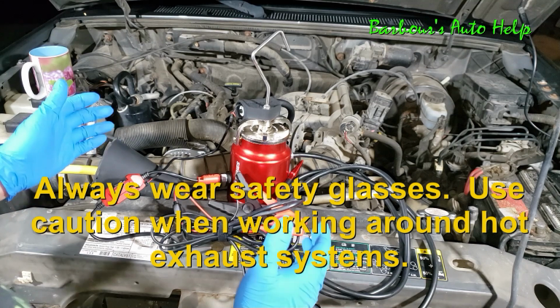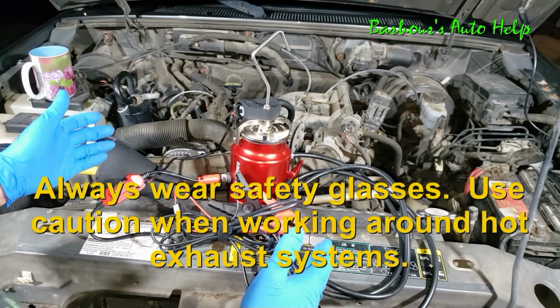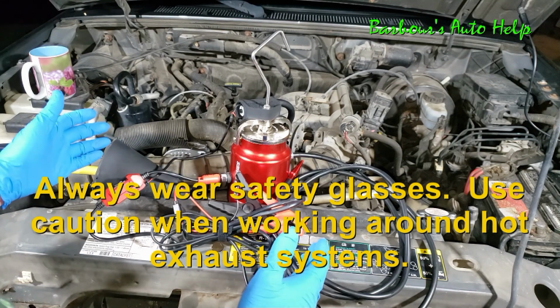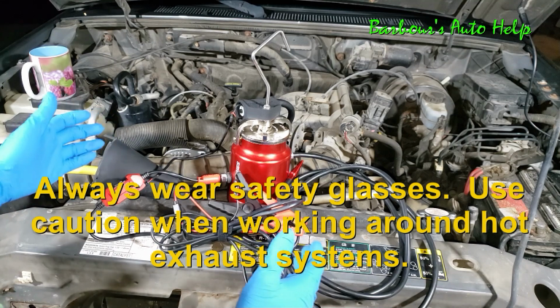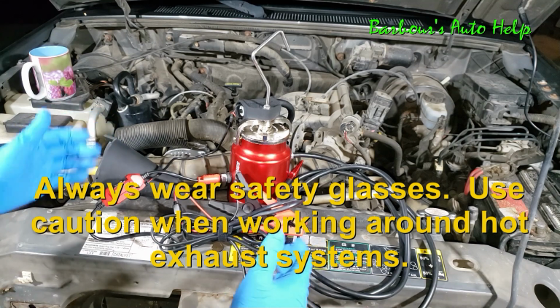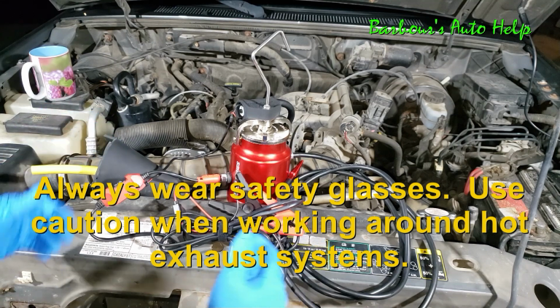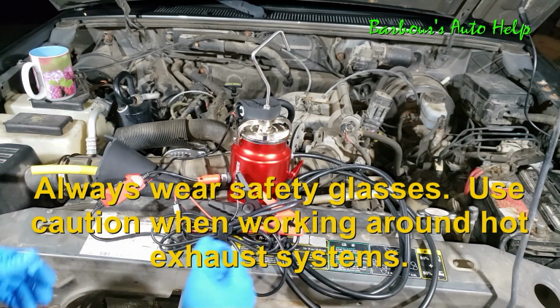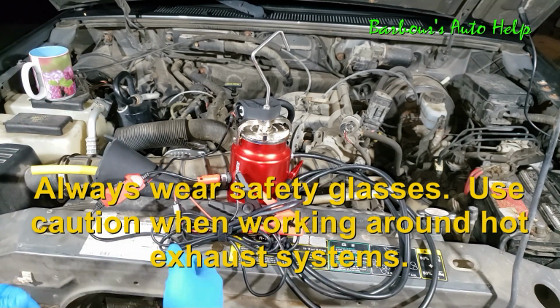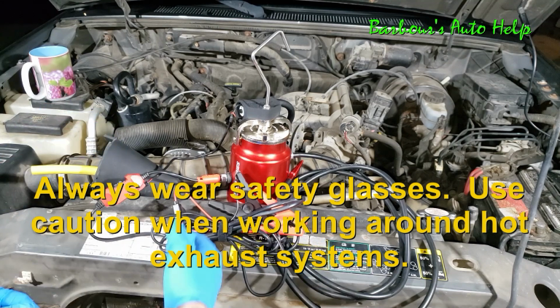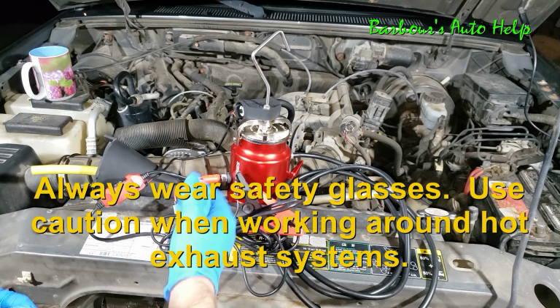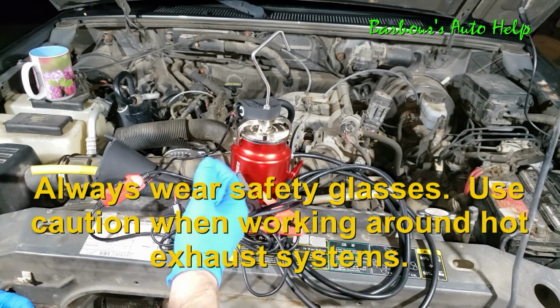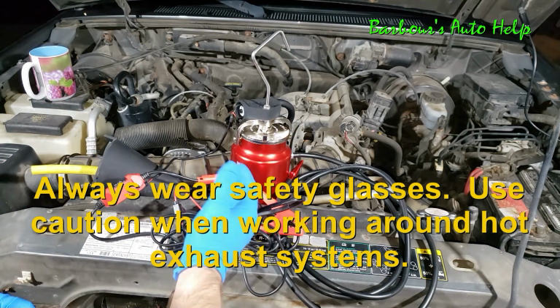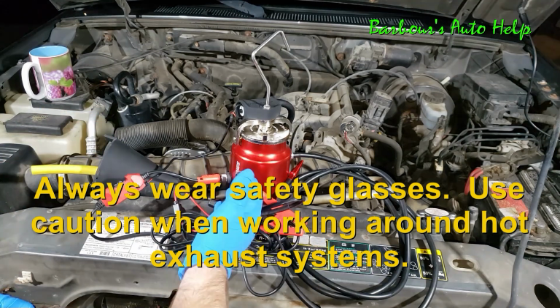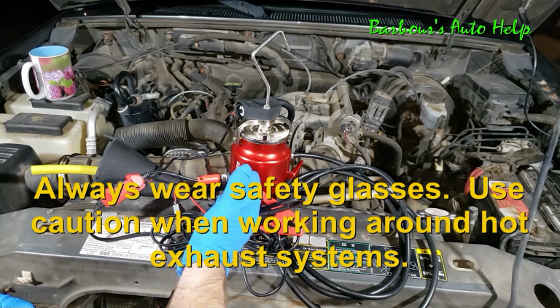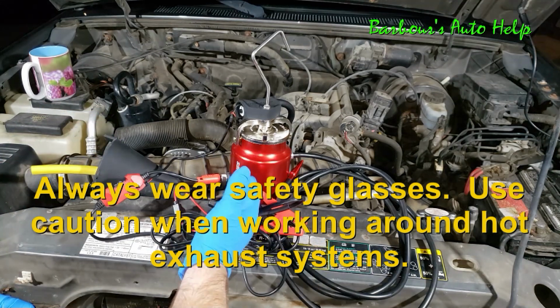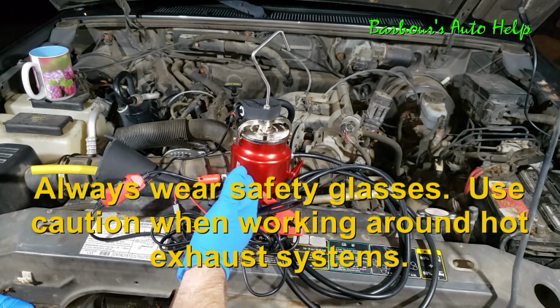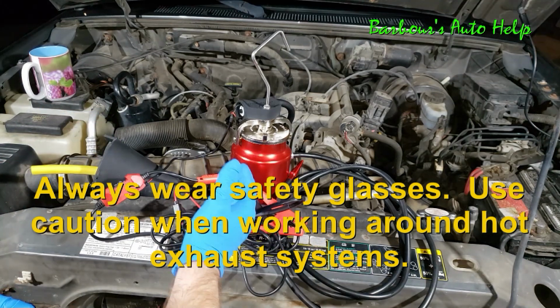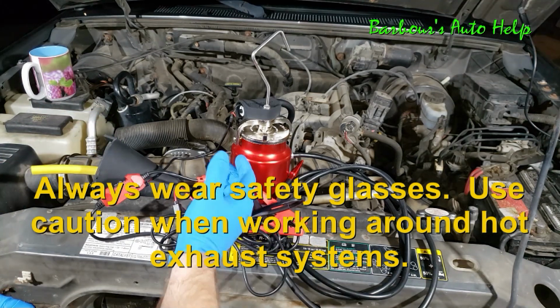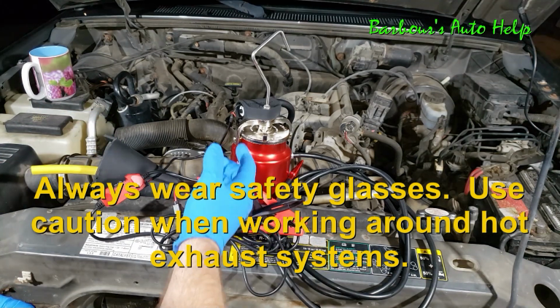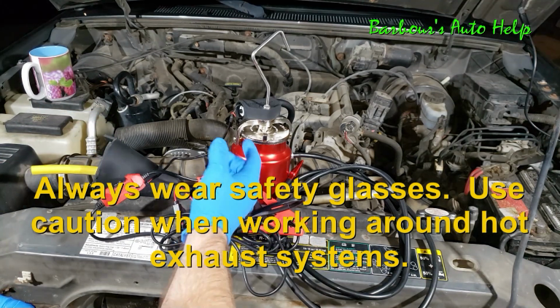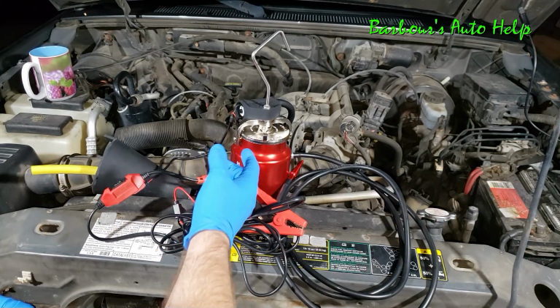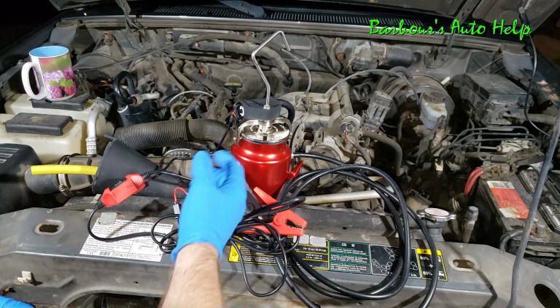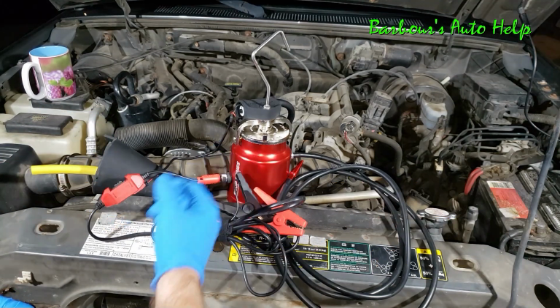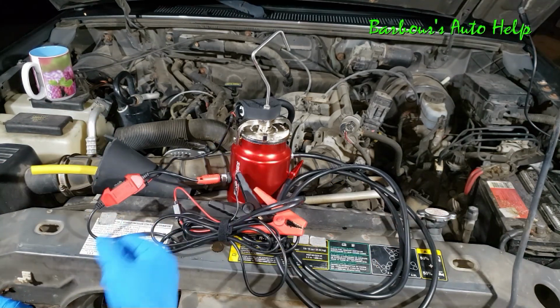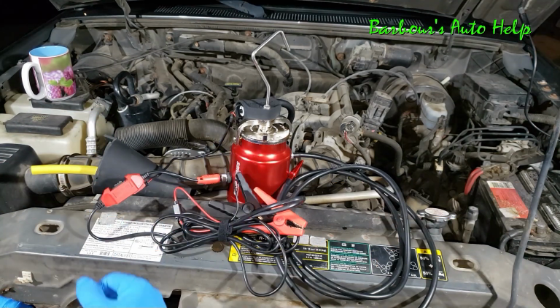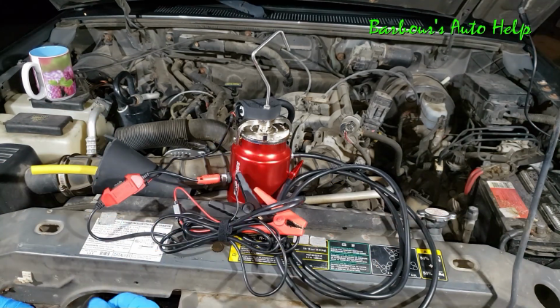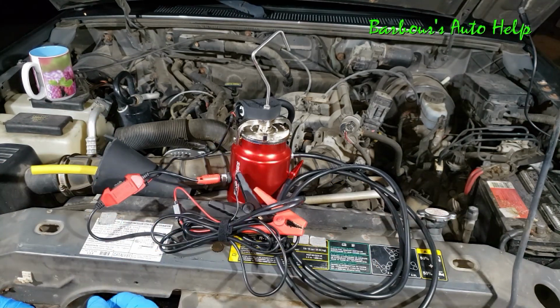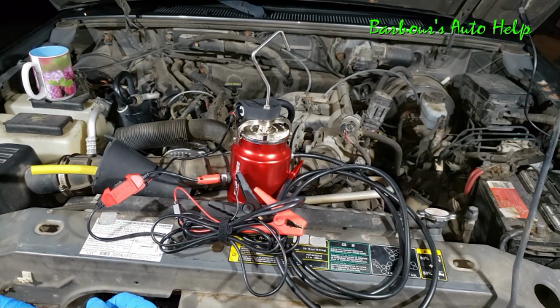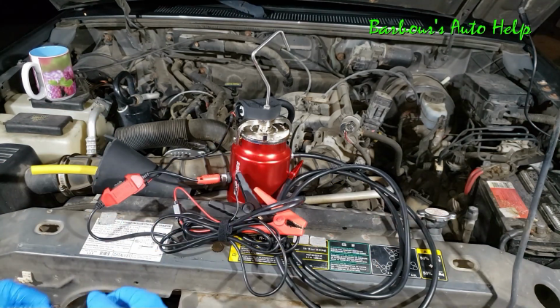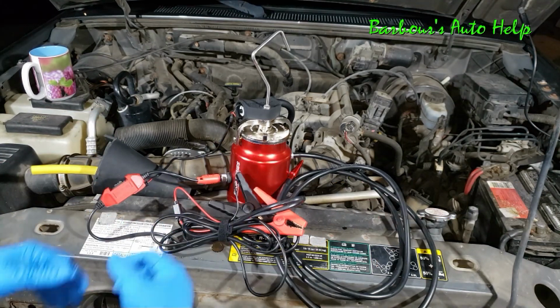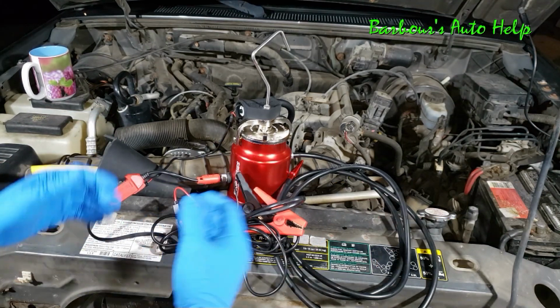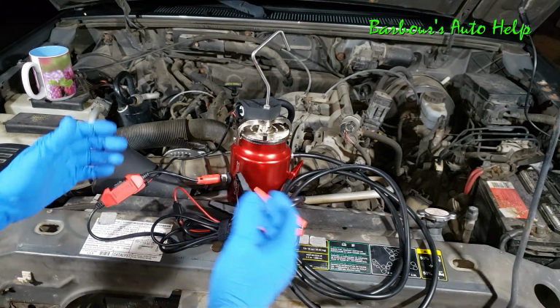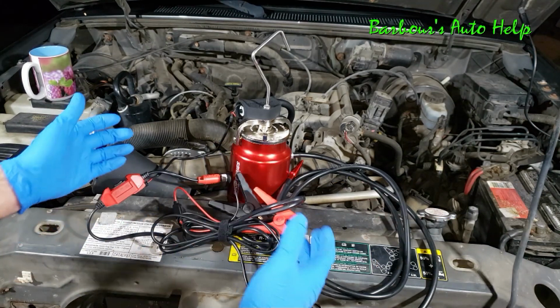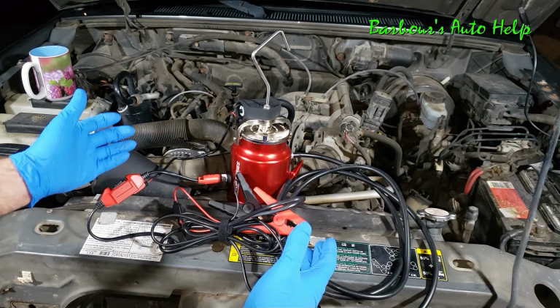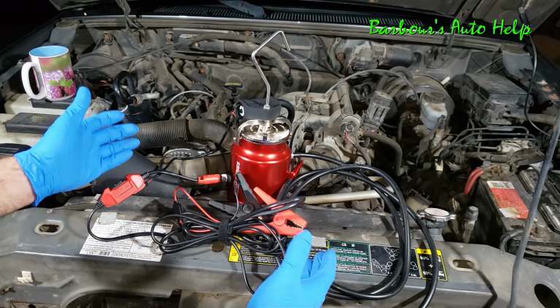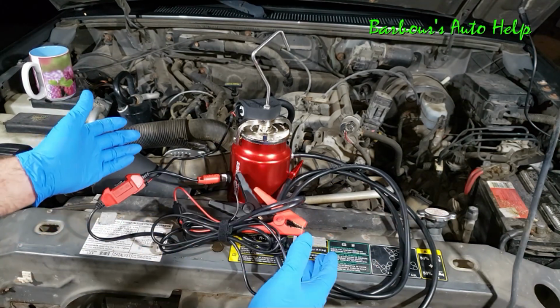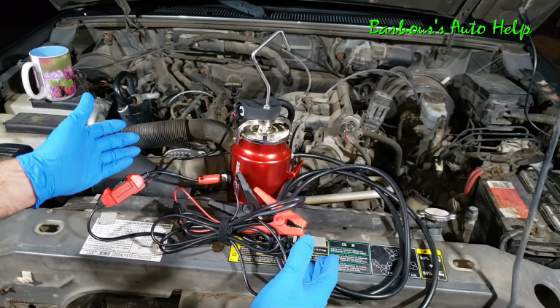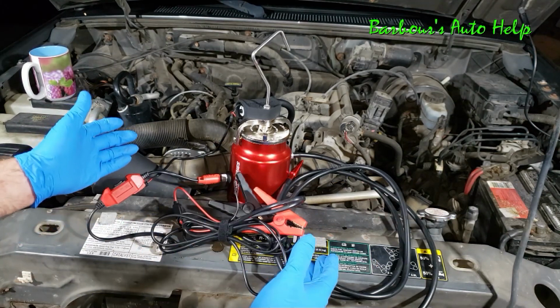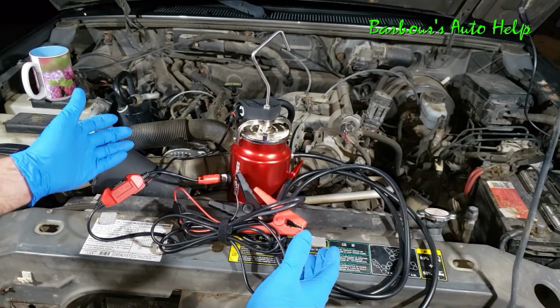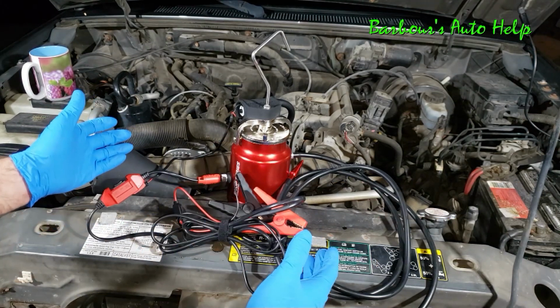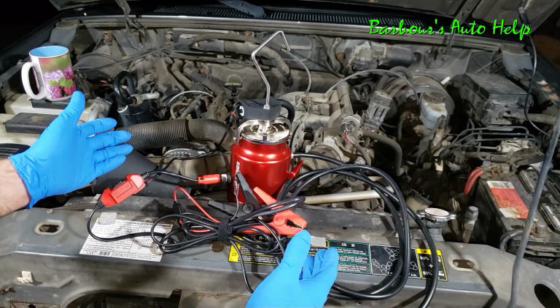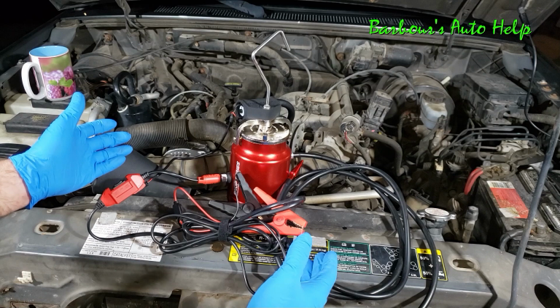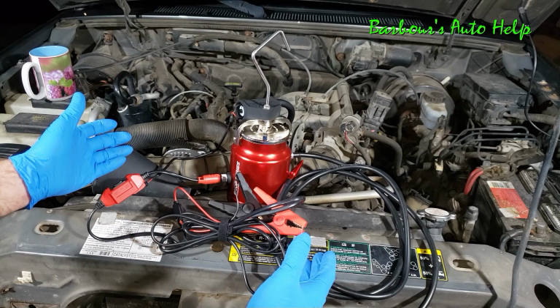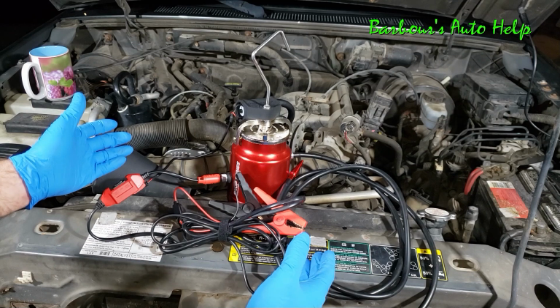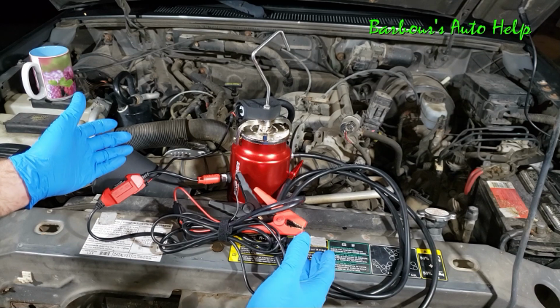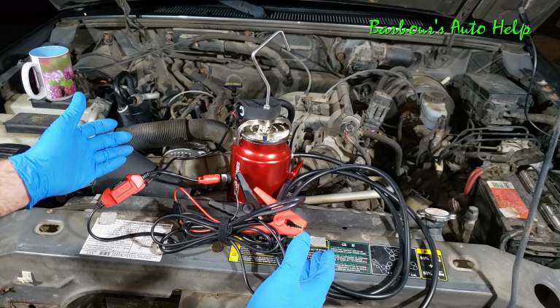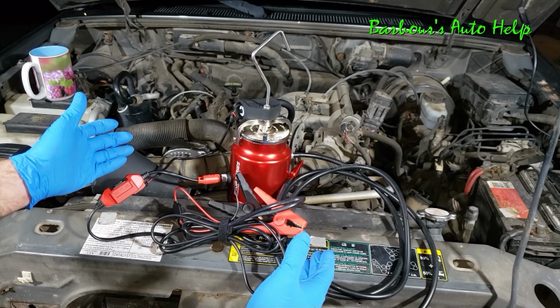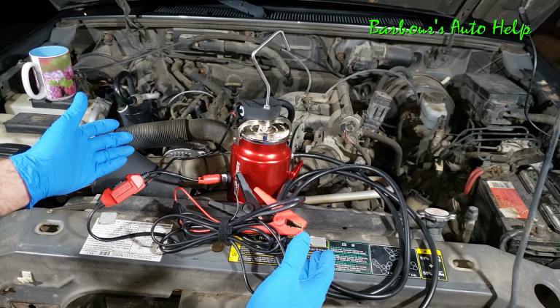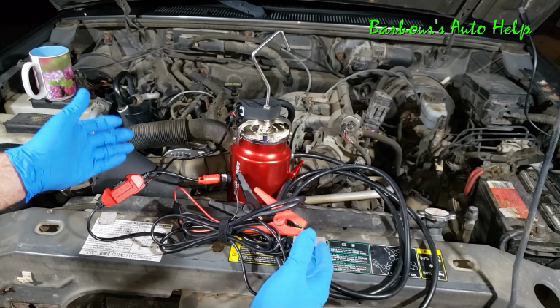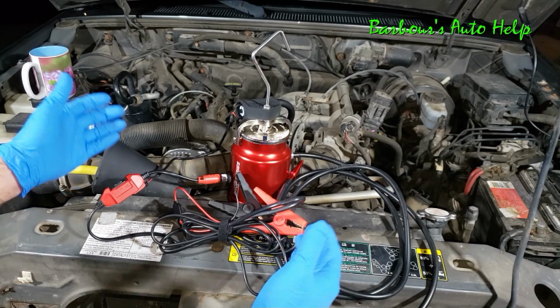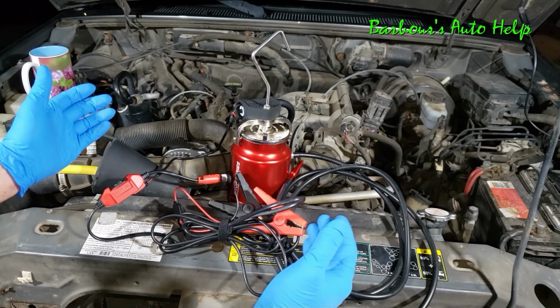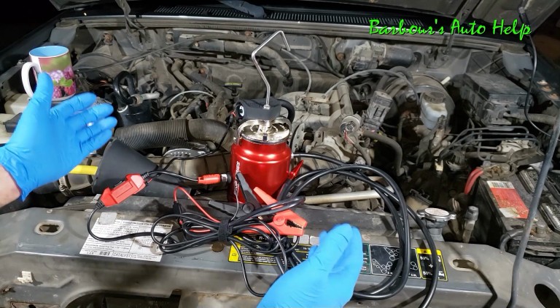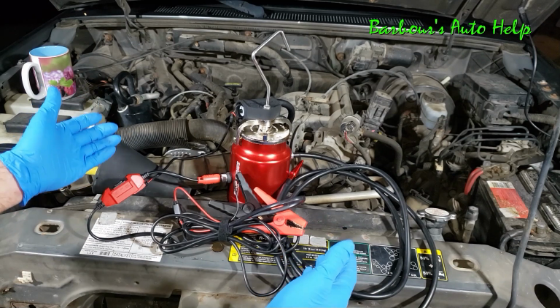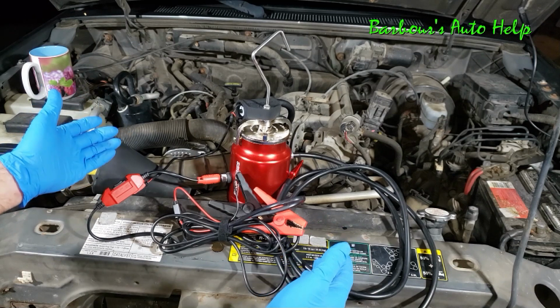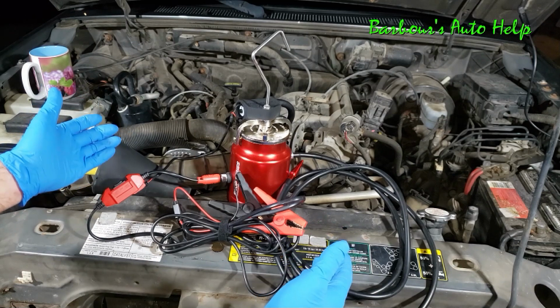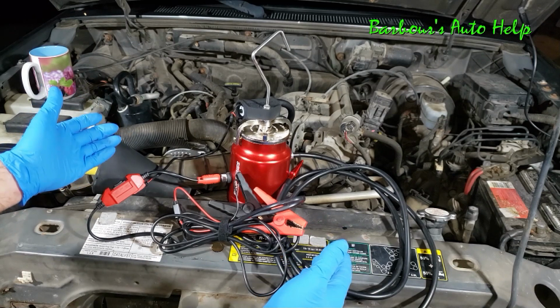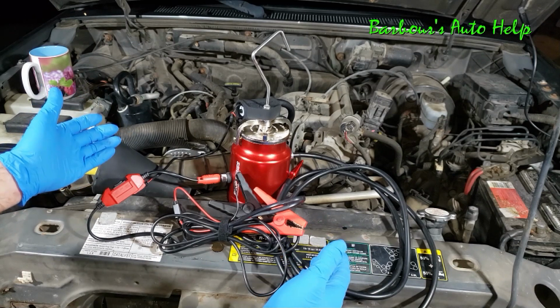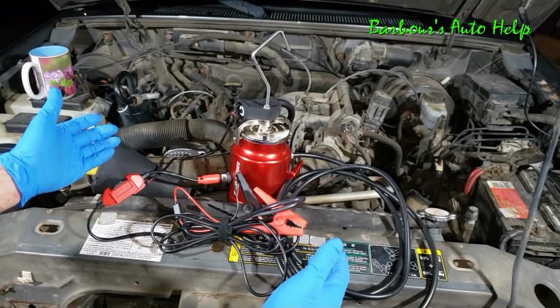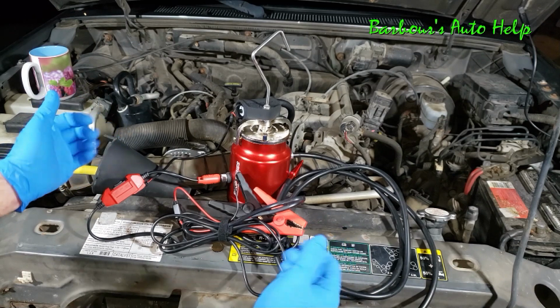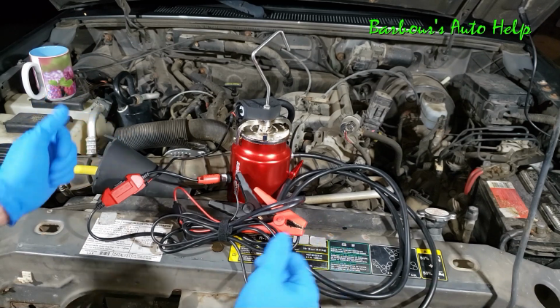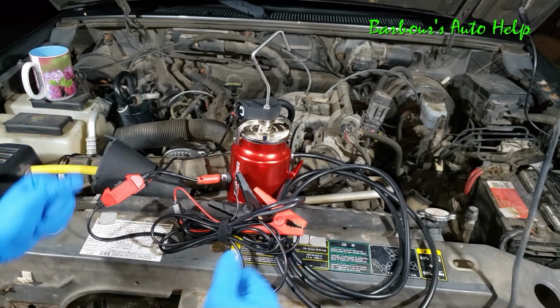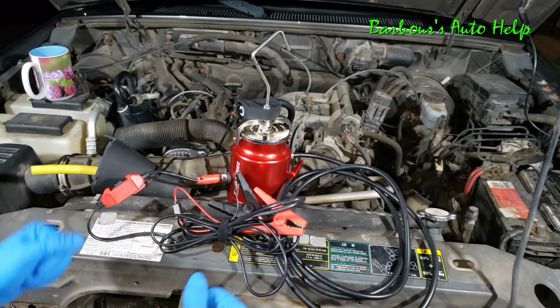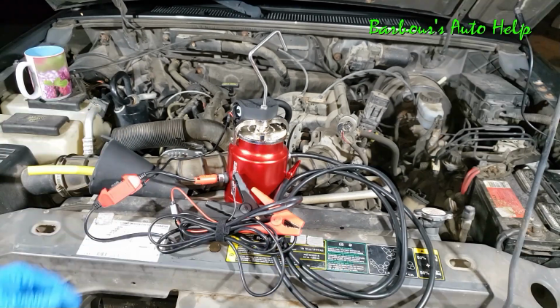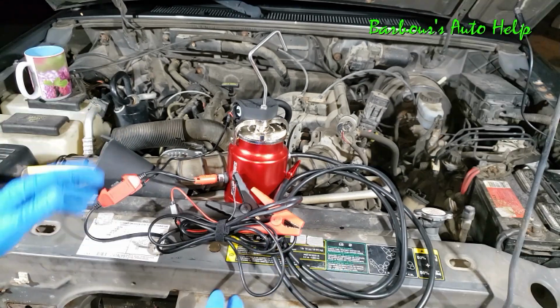This video is partly brought to you by the good folks down at AutoLine Pro. They actually furnished this machine for us today so that I can make this video.